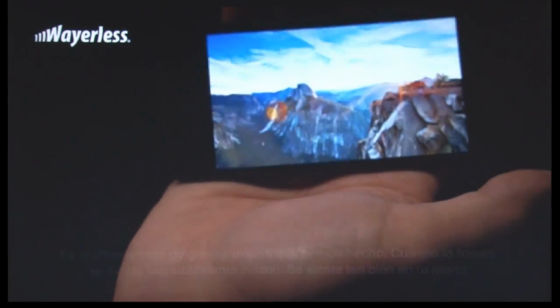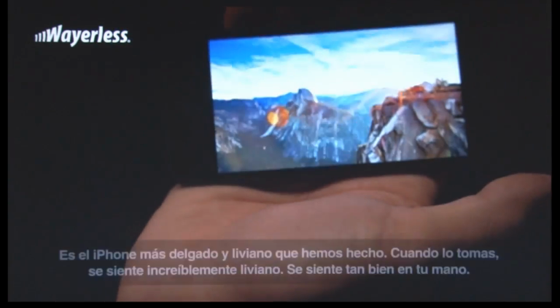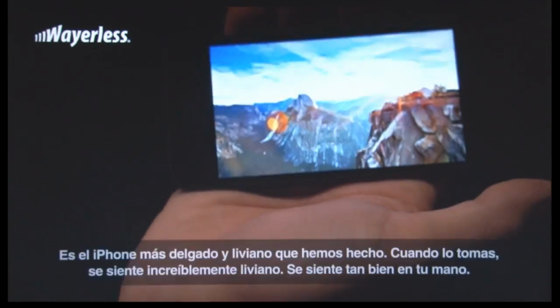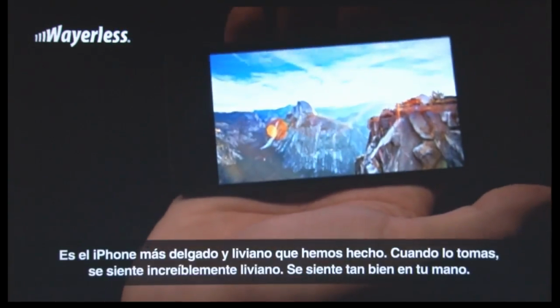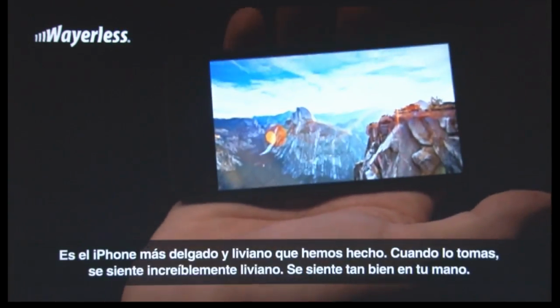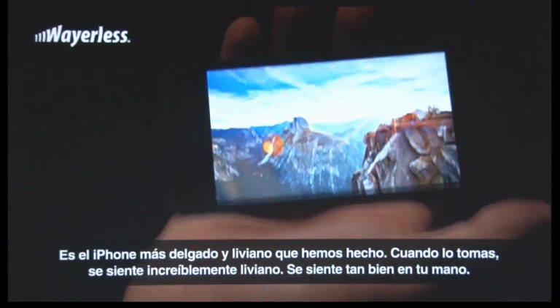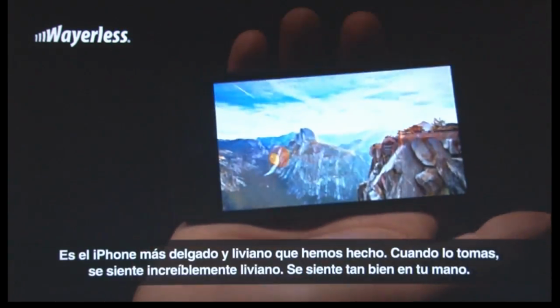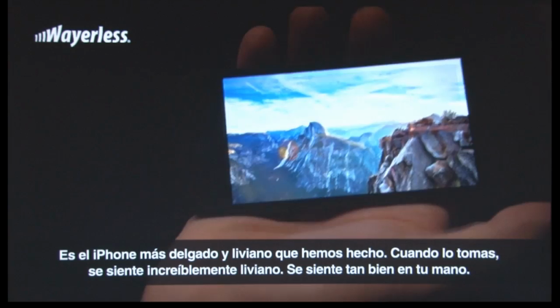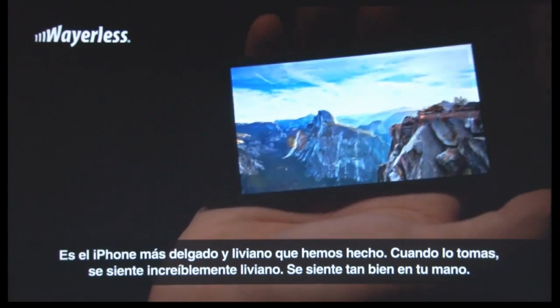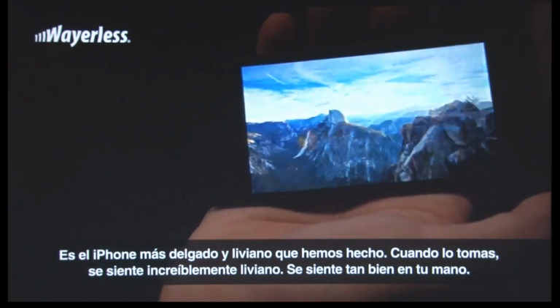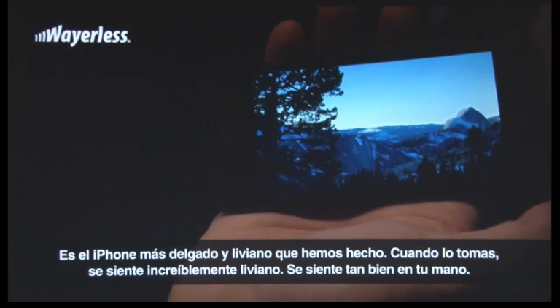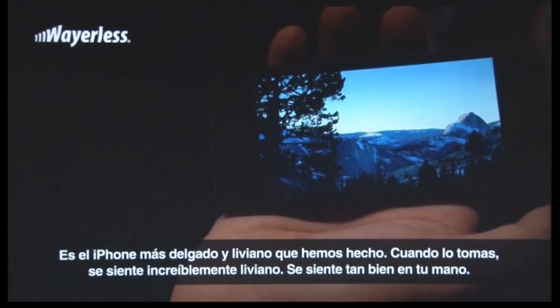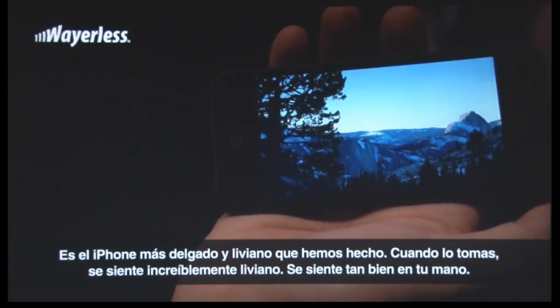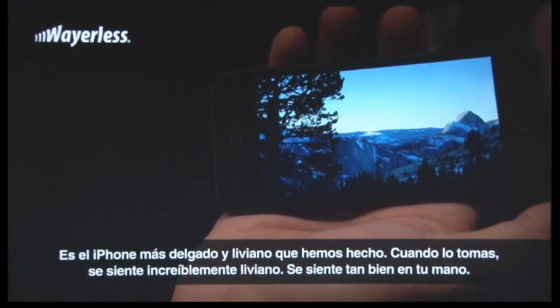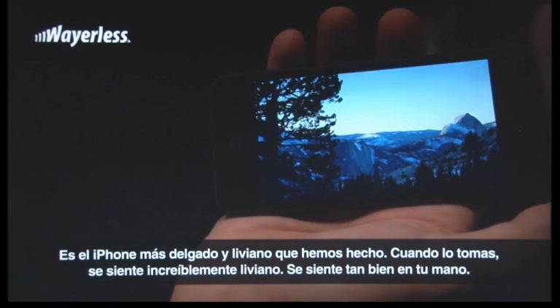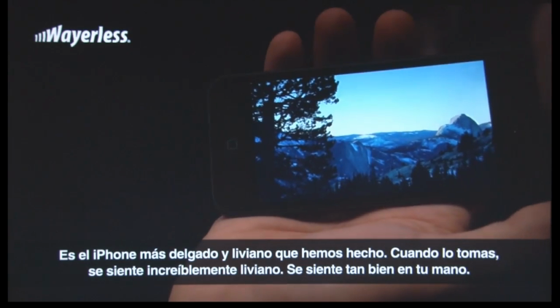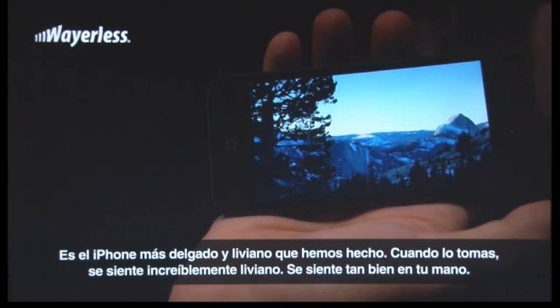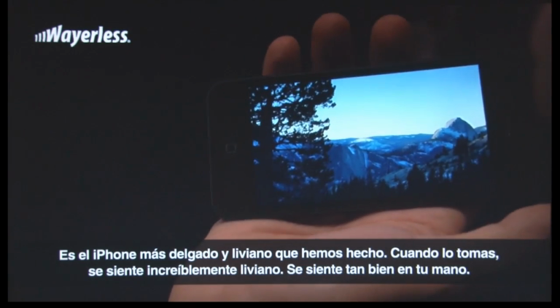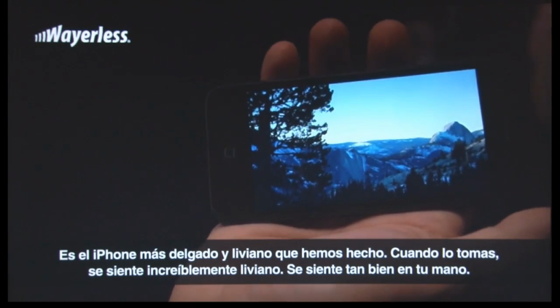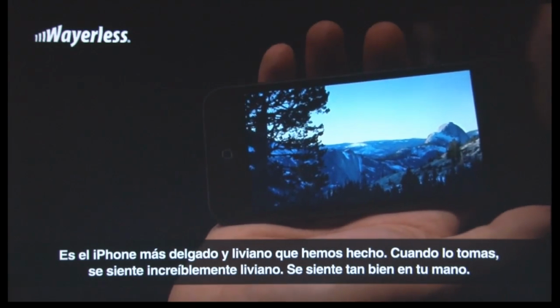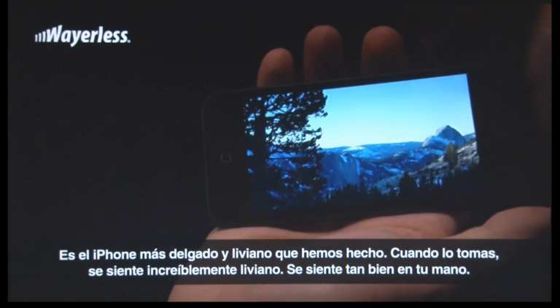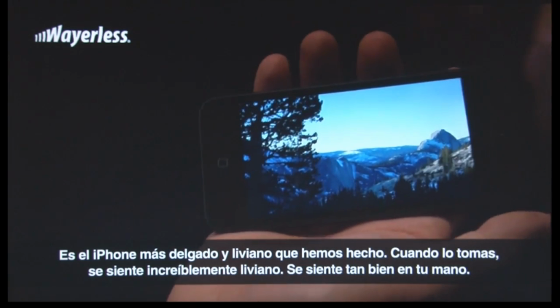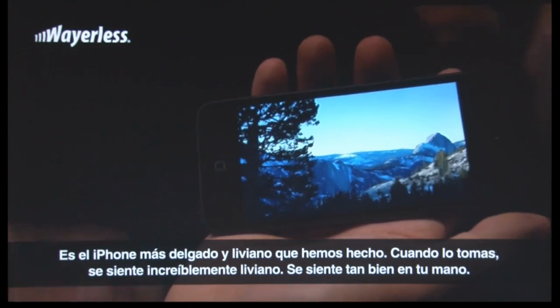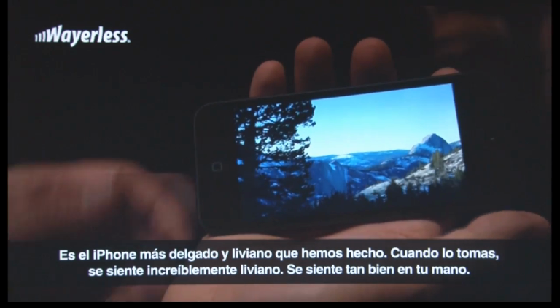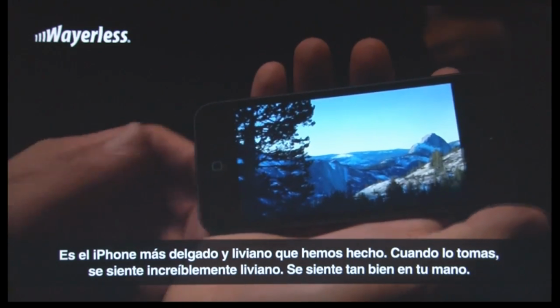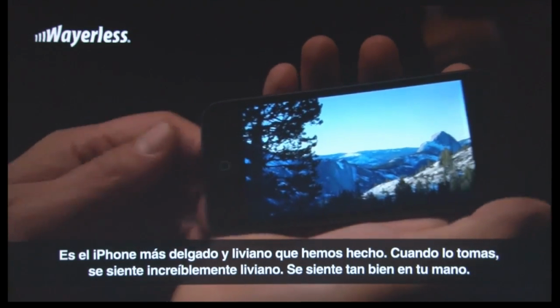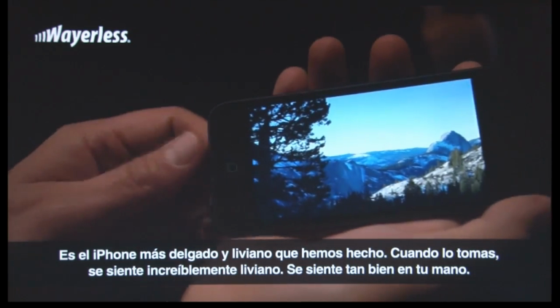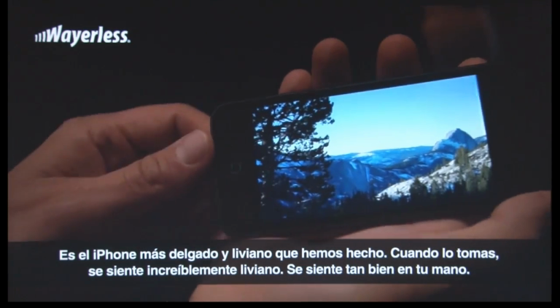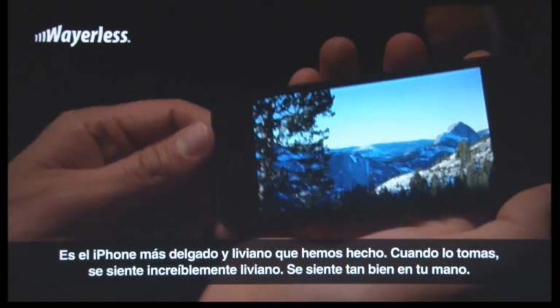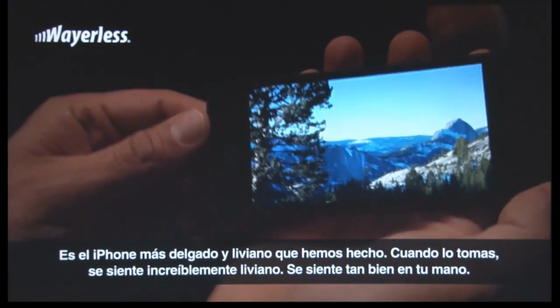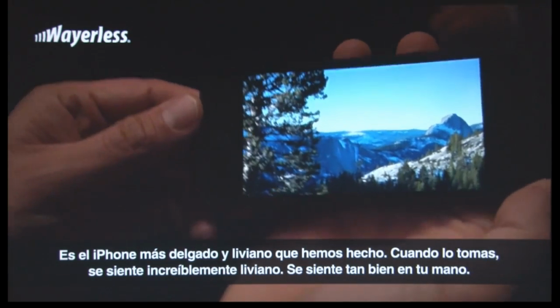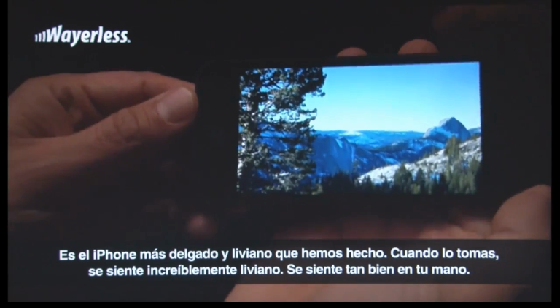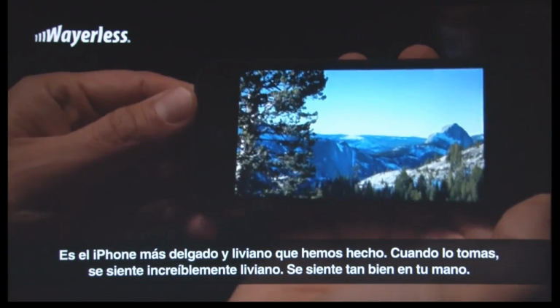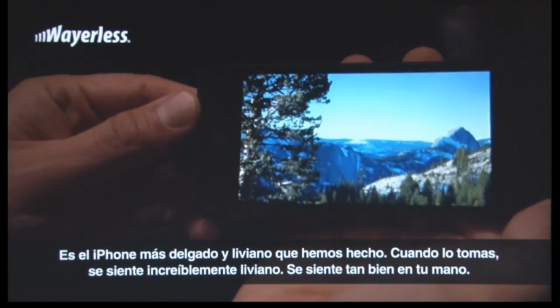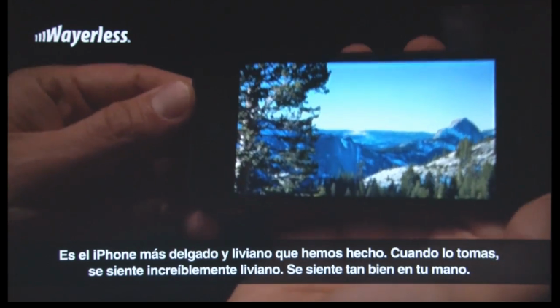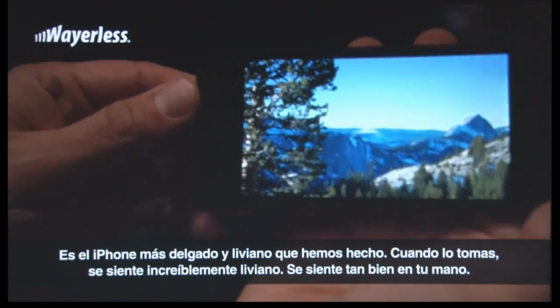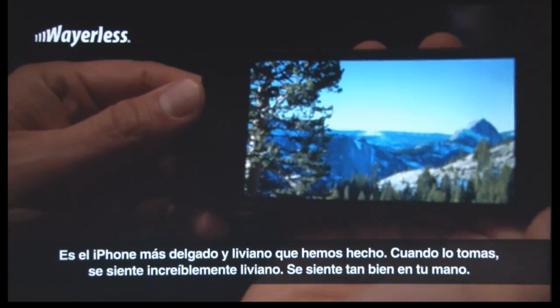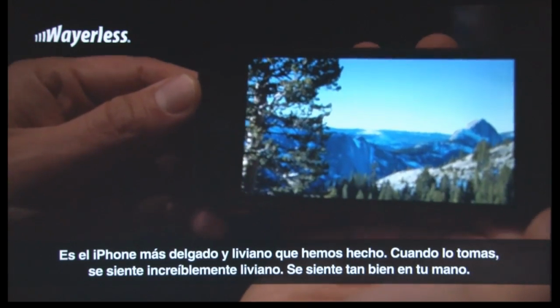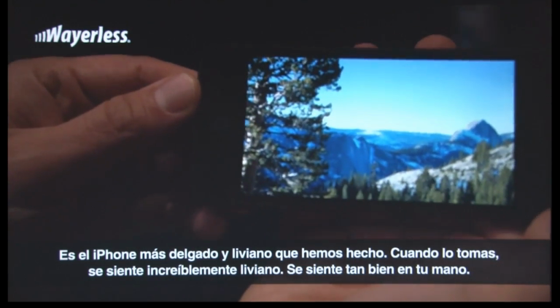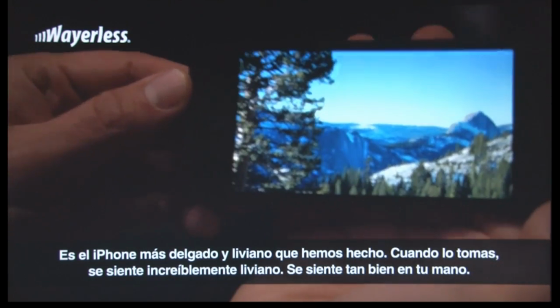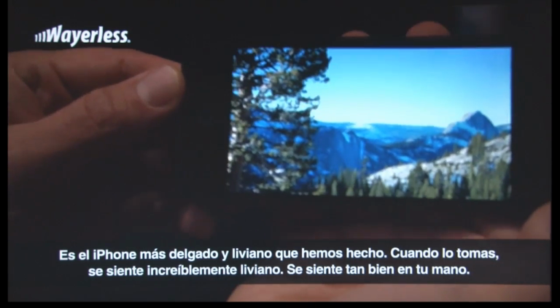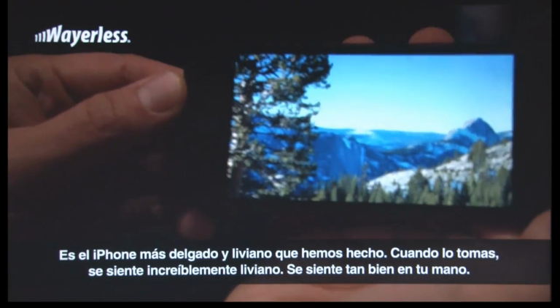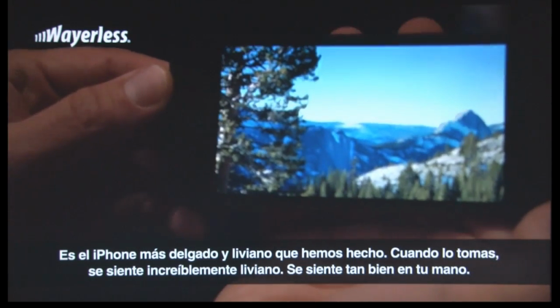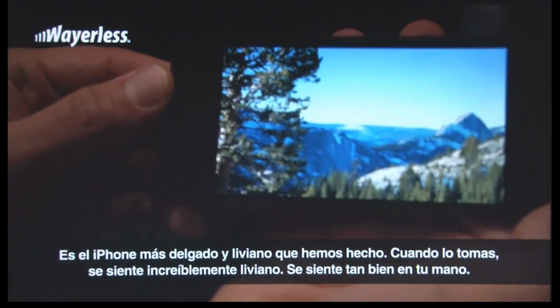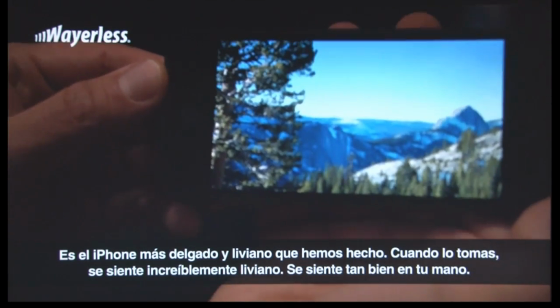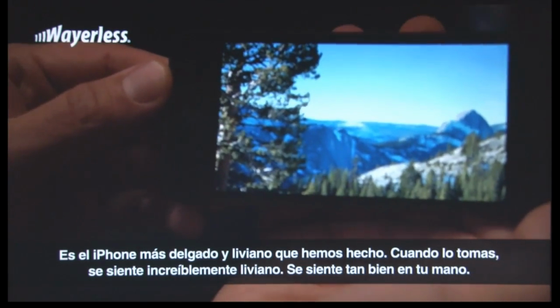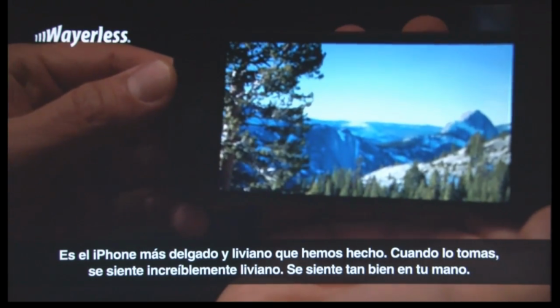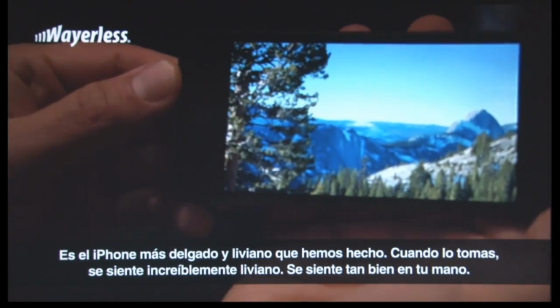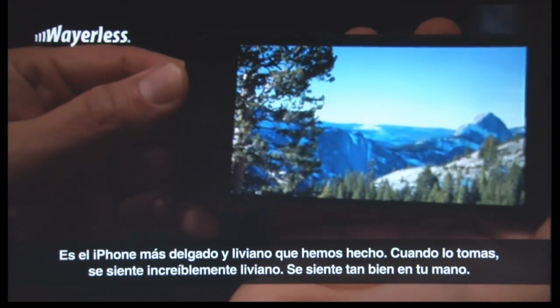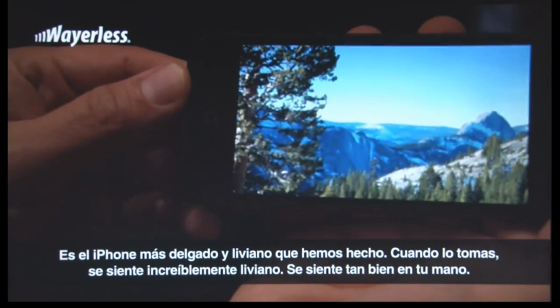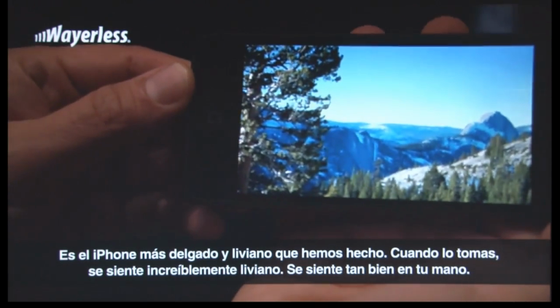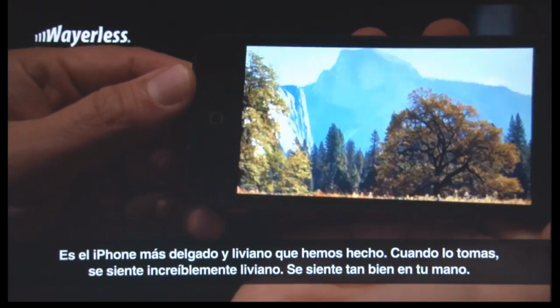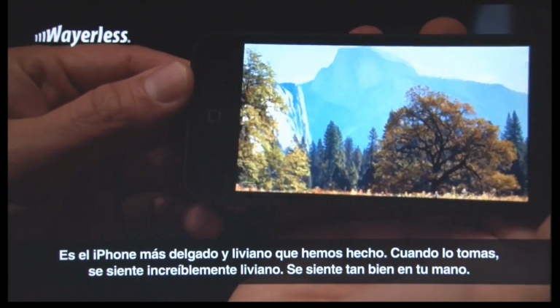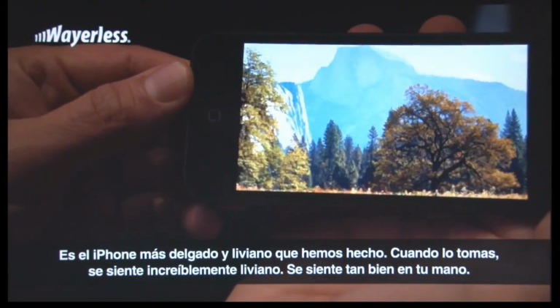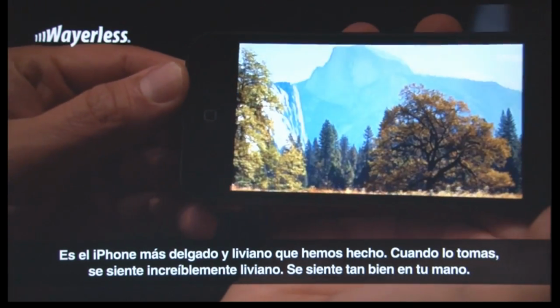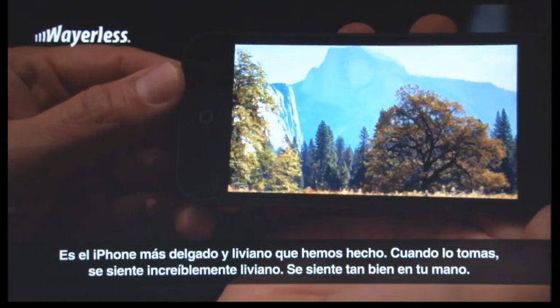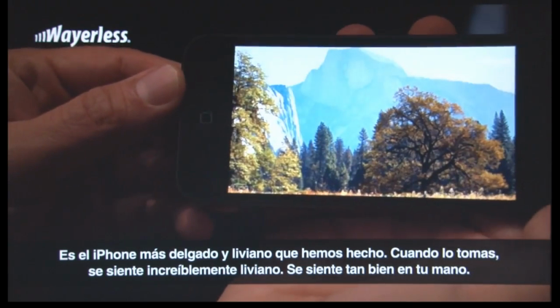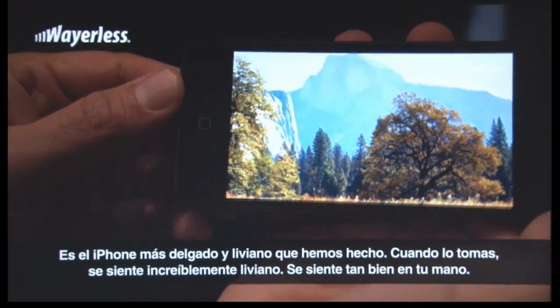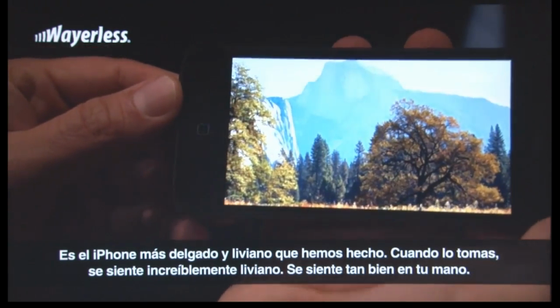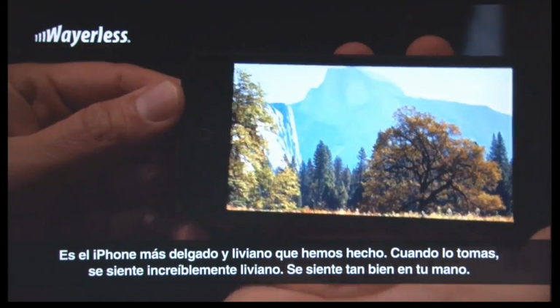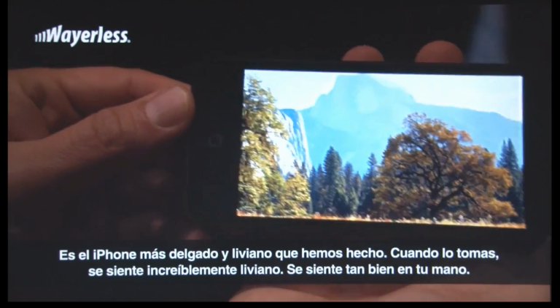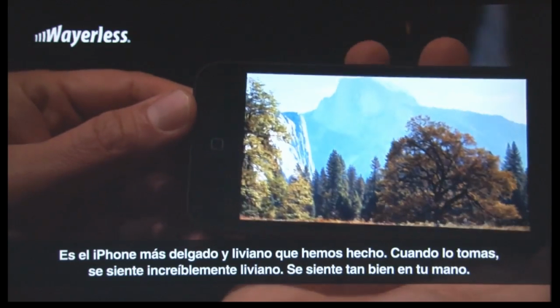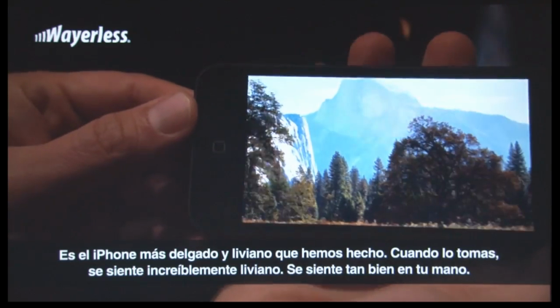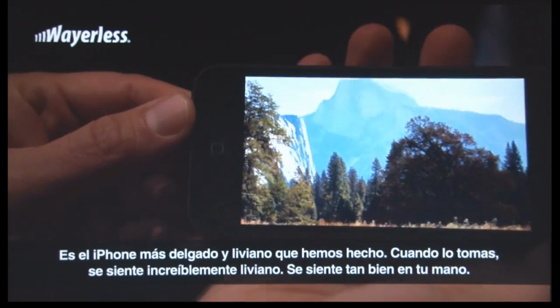It's the thinnest and lightest iPhone we've ever made. When you feel it, it's just incredibly light. It just feels so good in your hand.